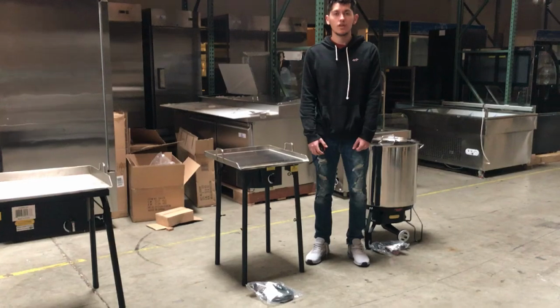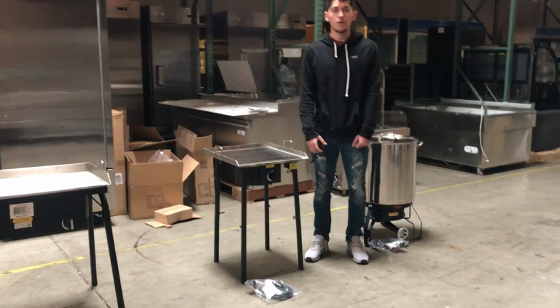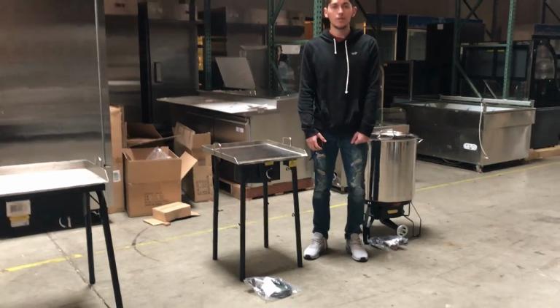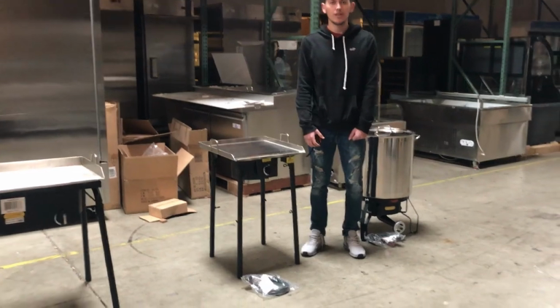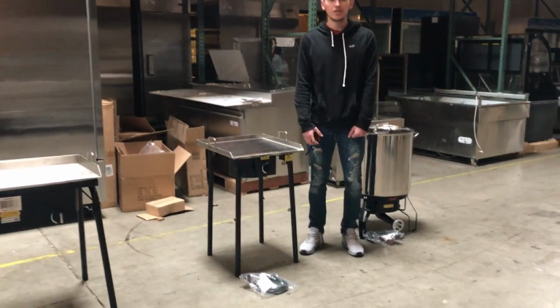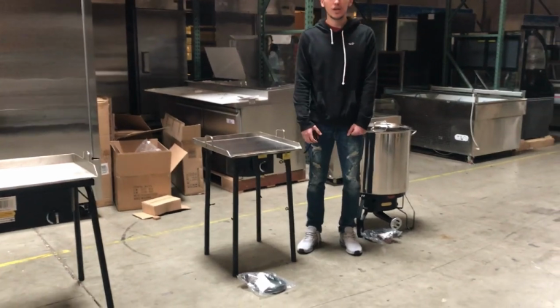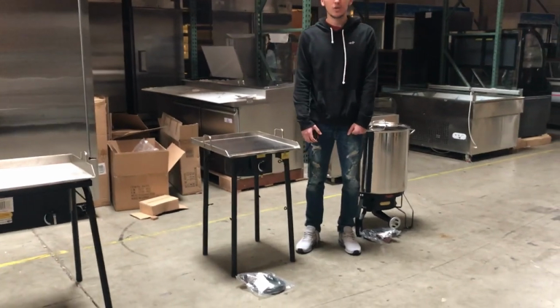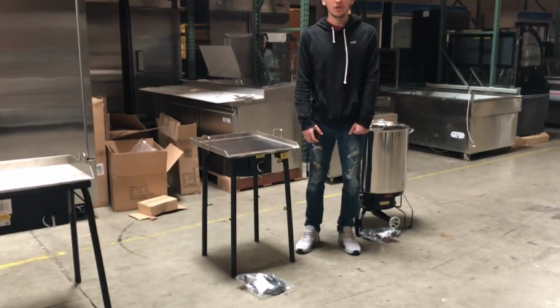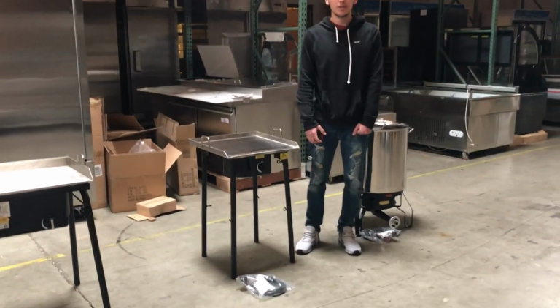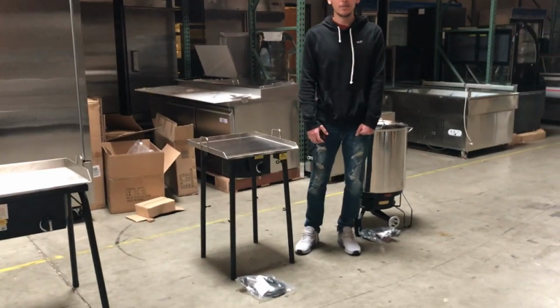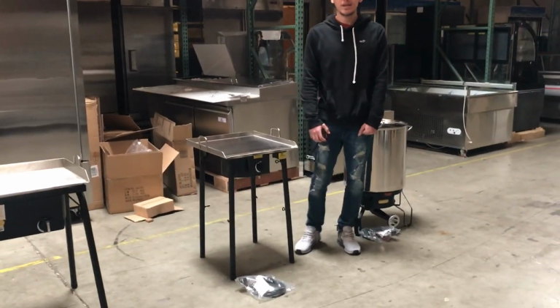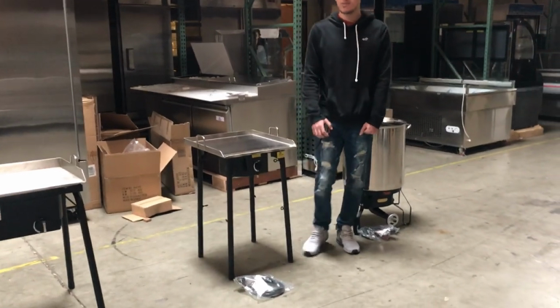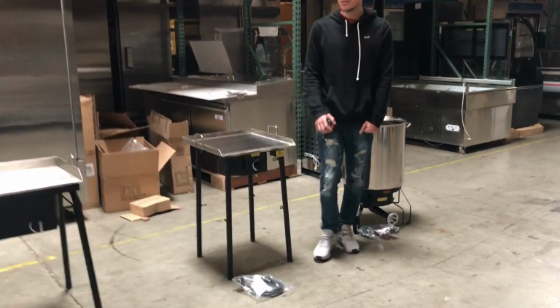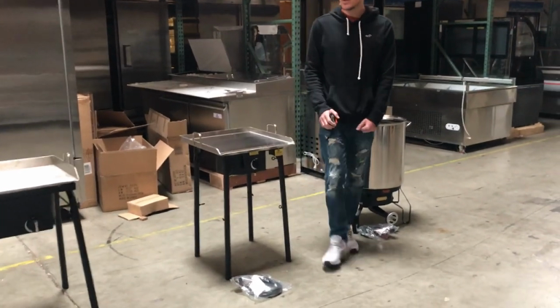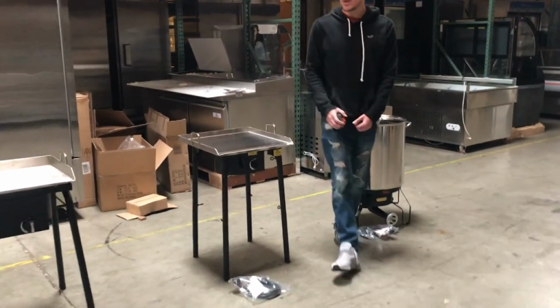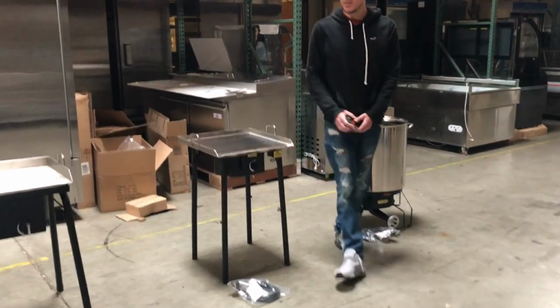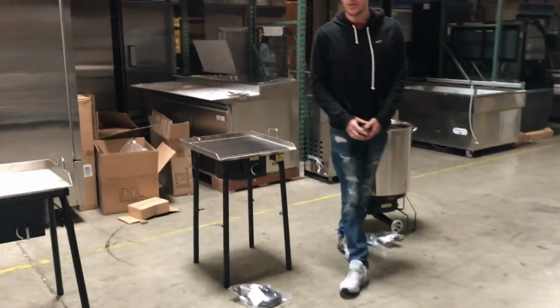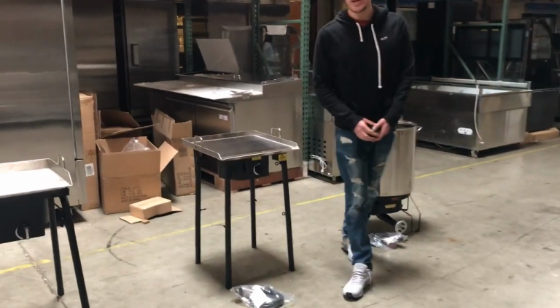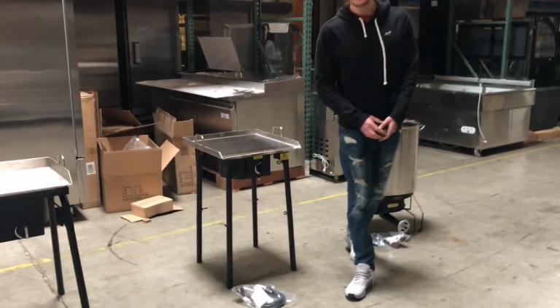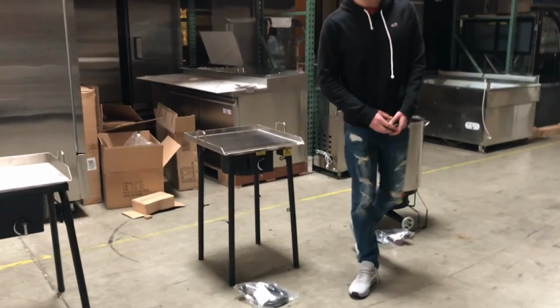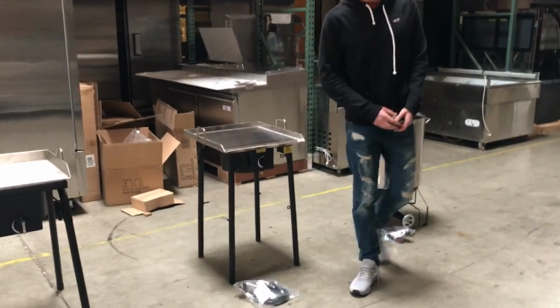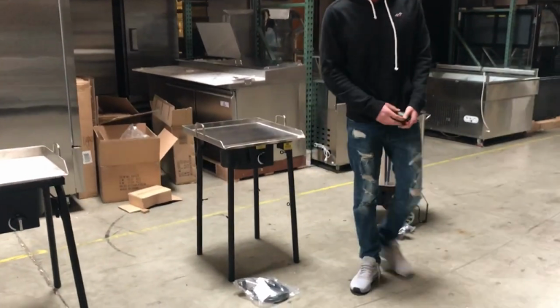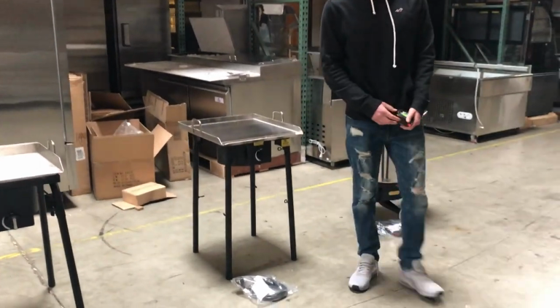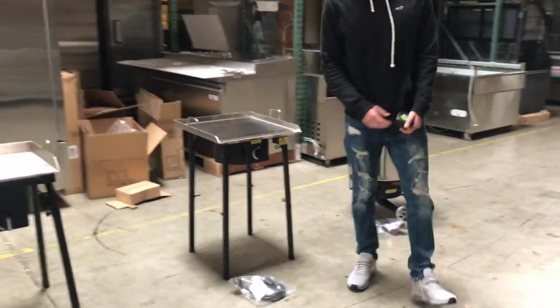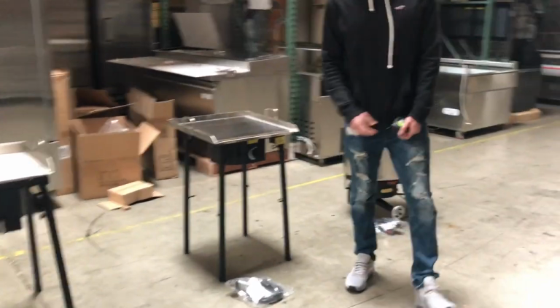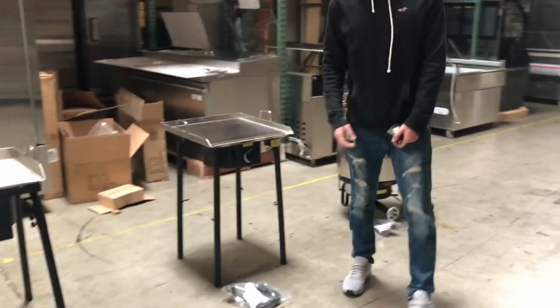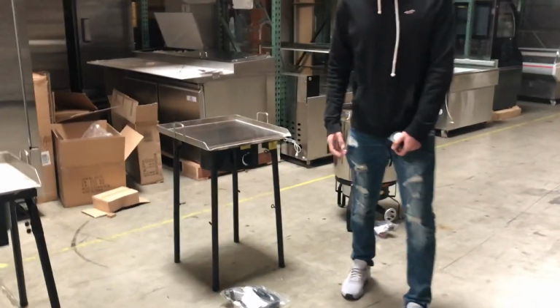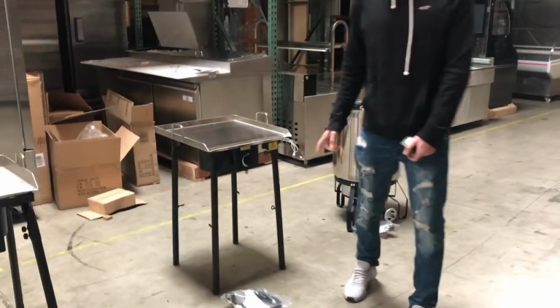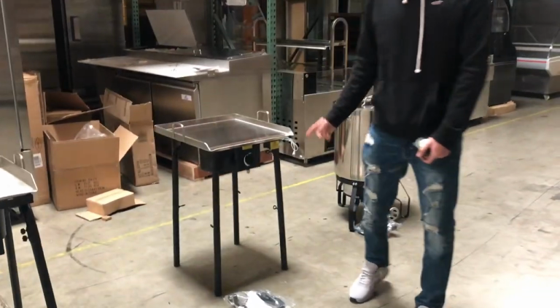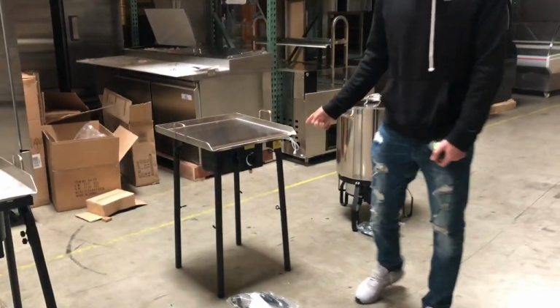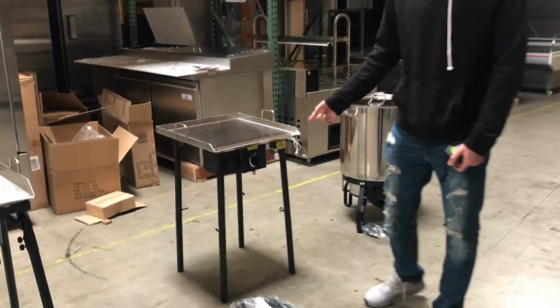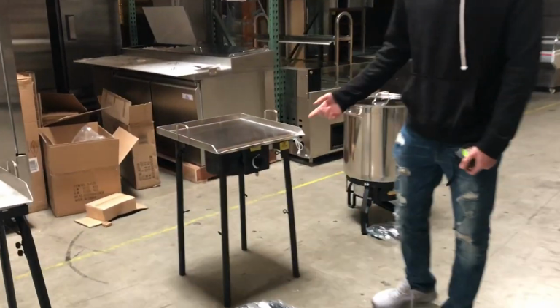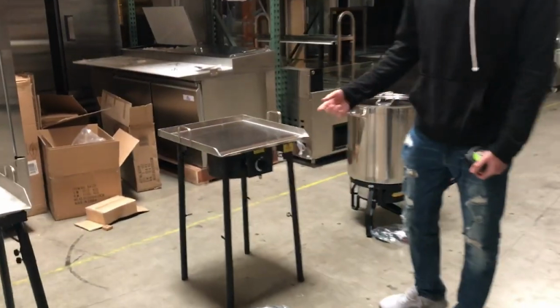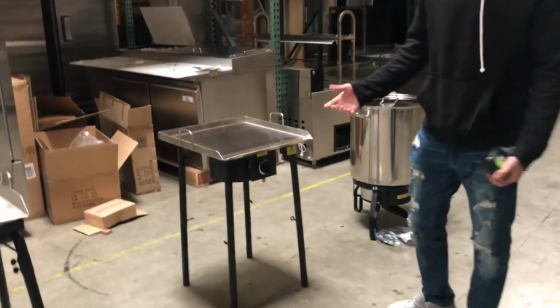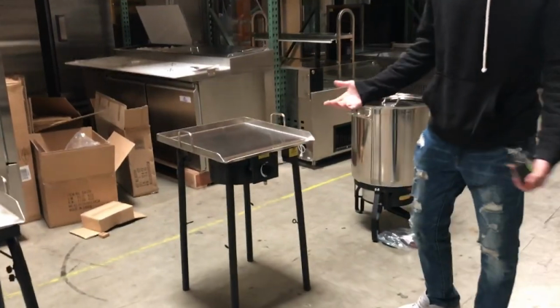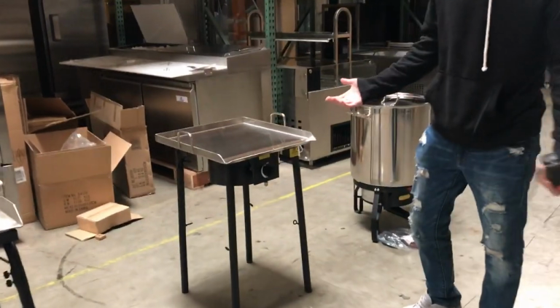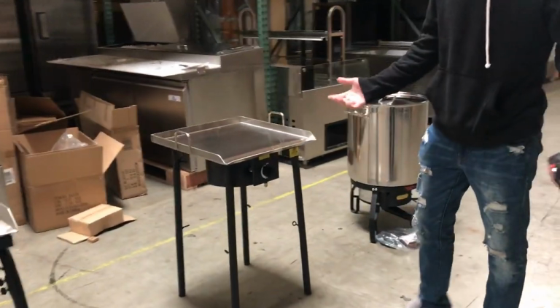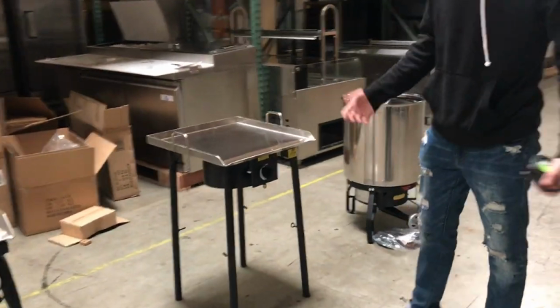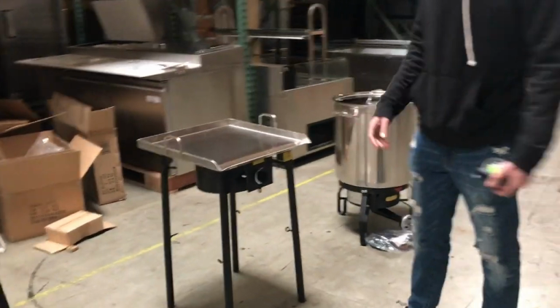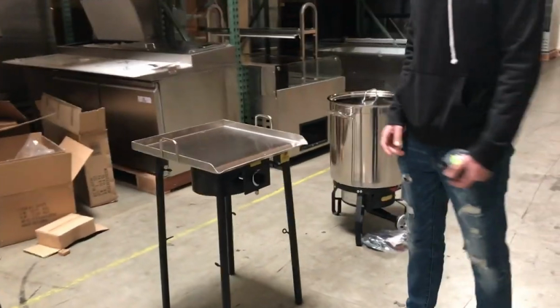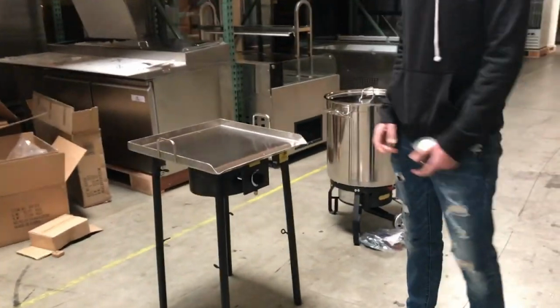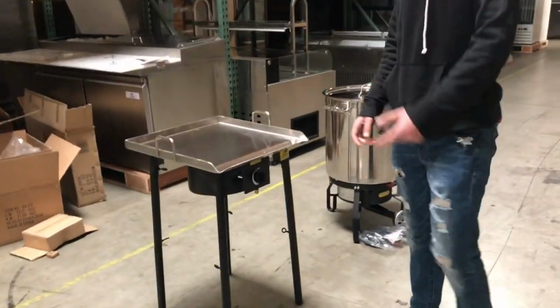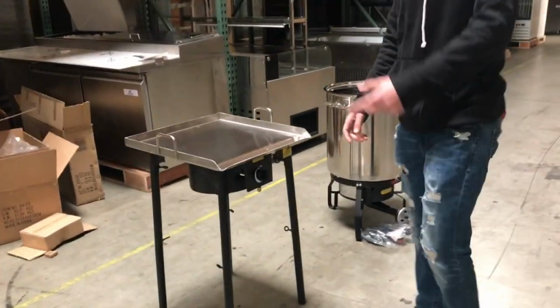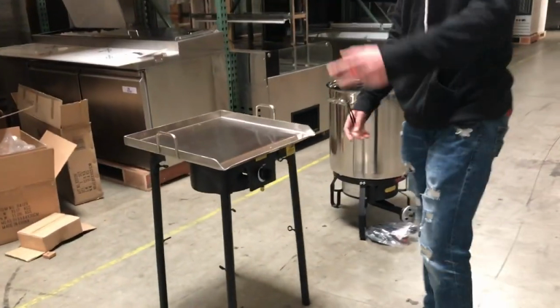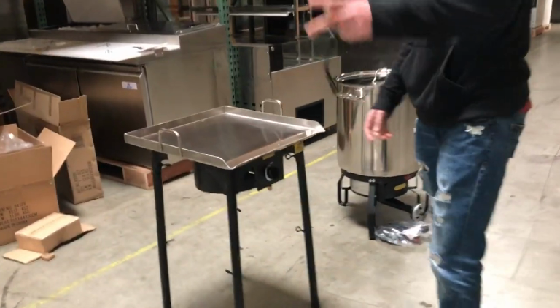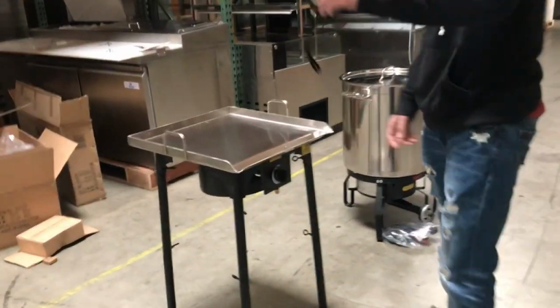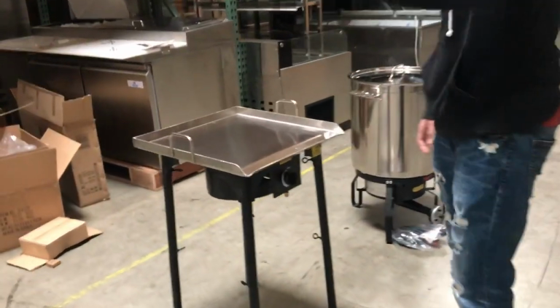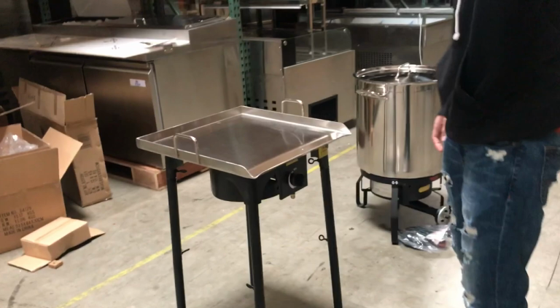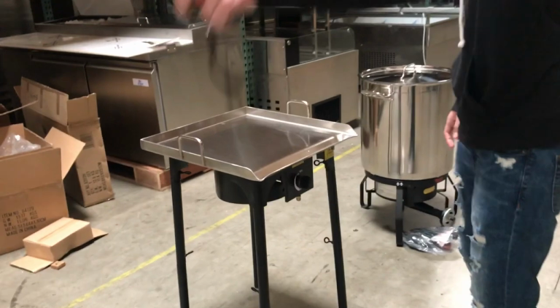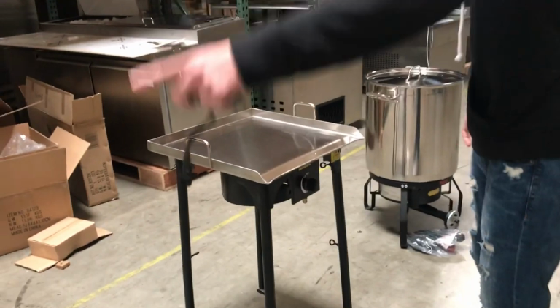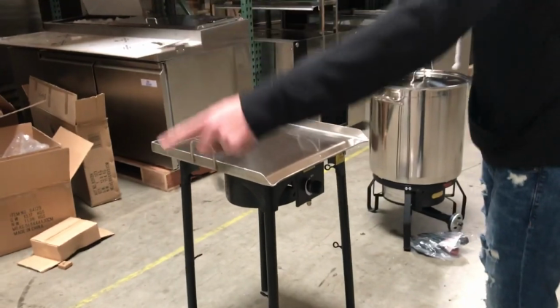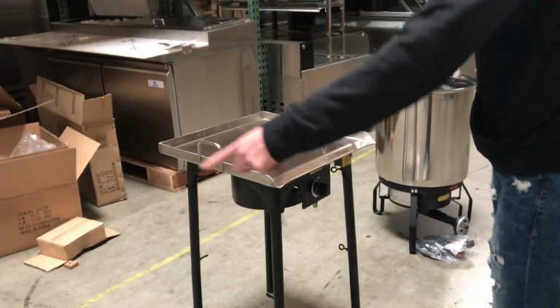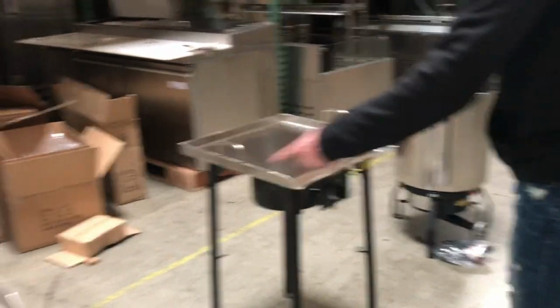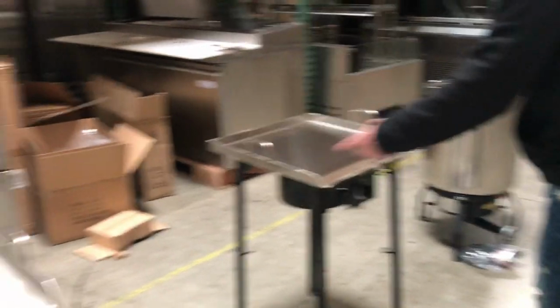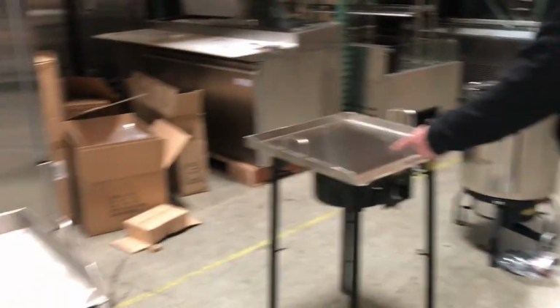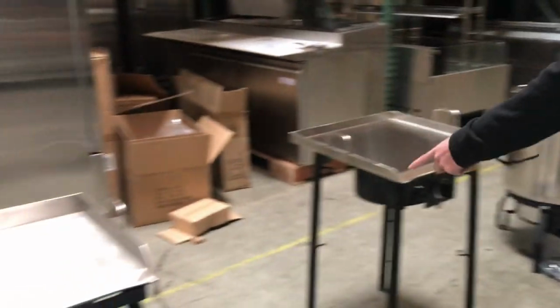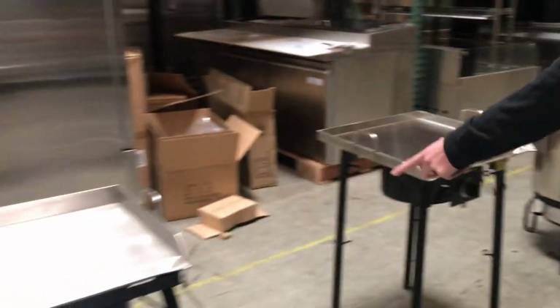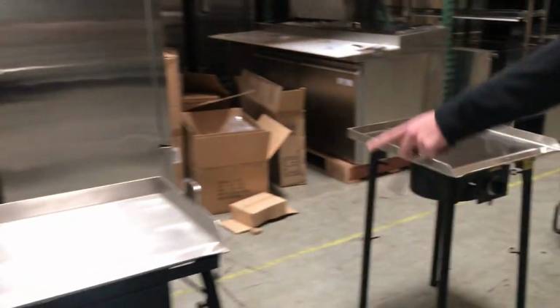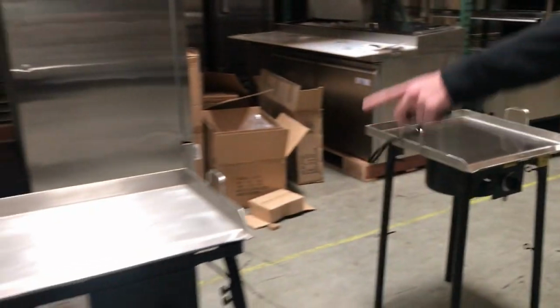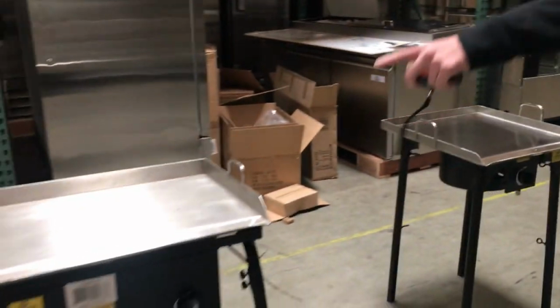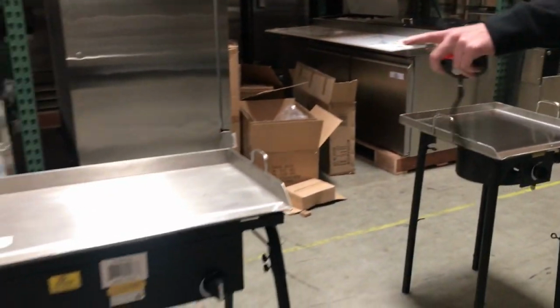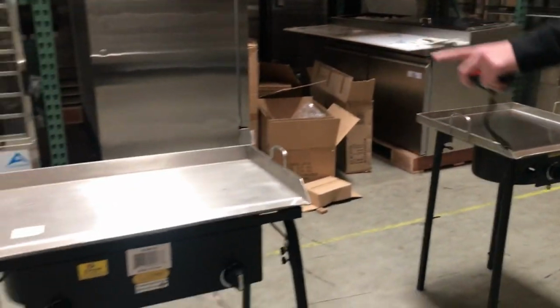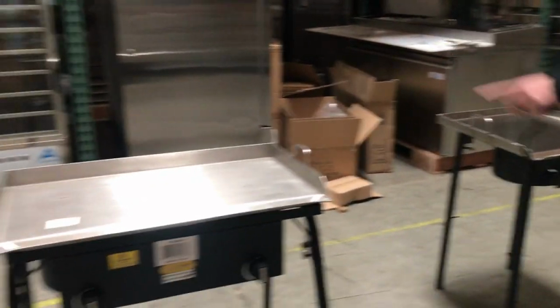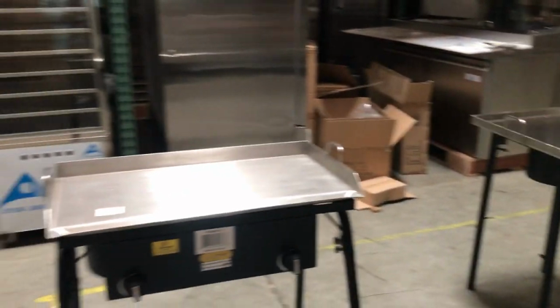Hello everybody. Today we're going to be demonstrating our brand new outdoor griddles for catering. We're going to have three sizes available, as you can see right here.